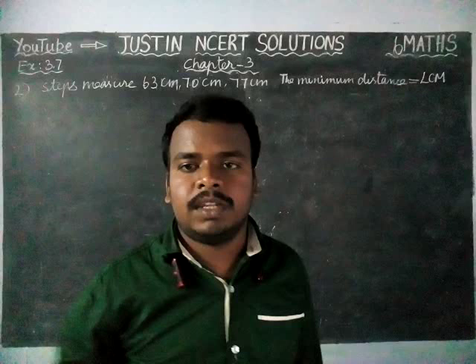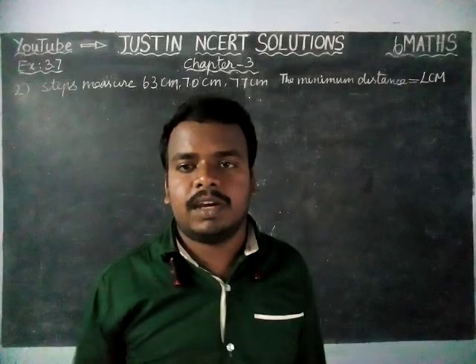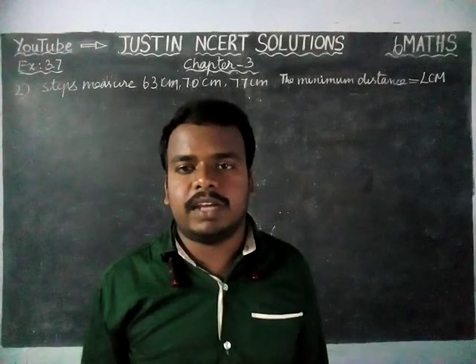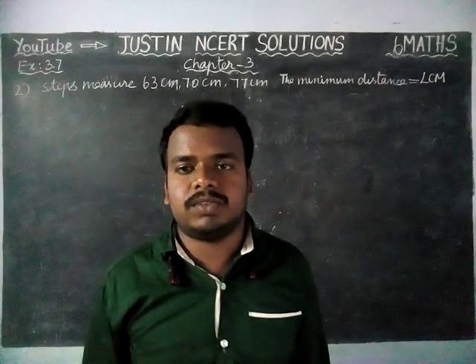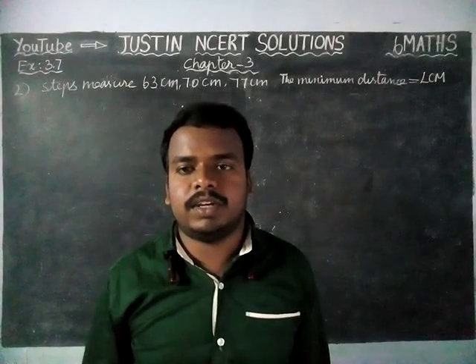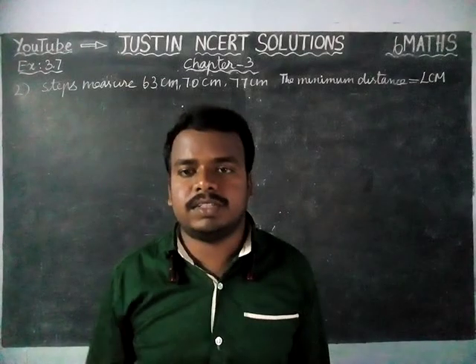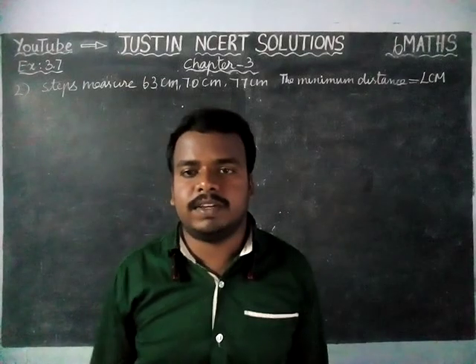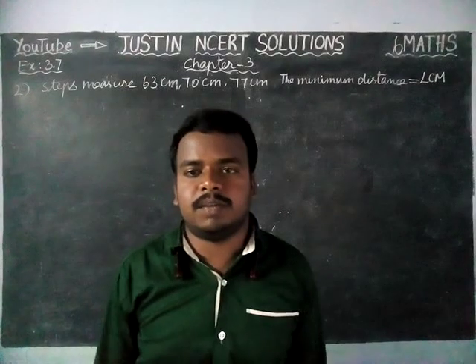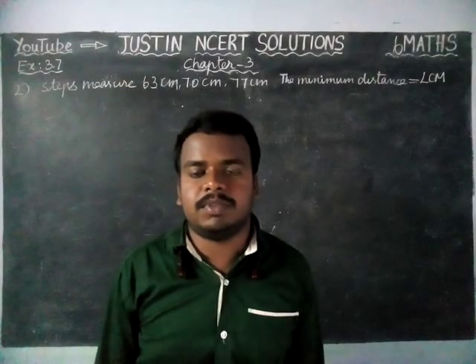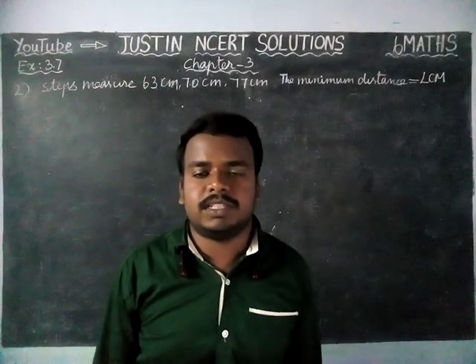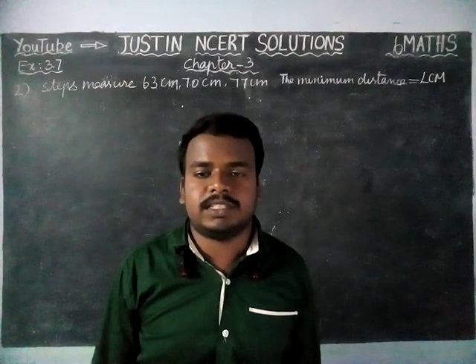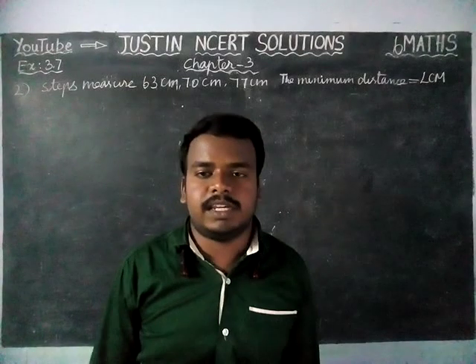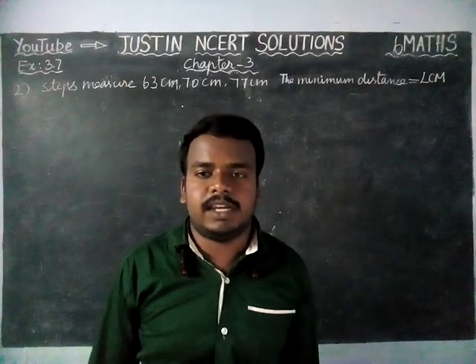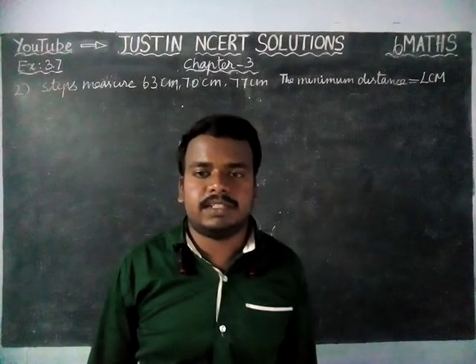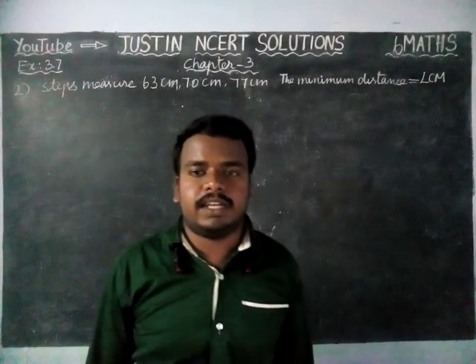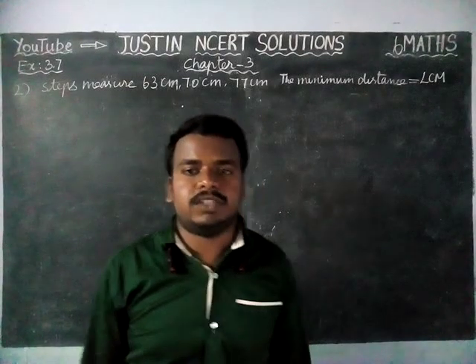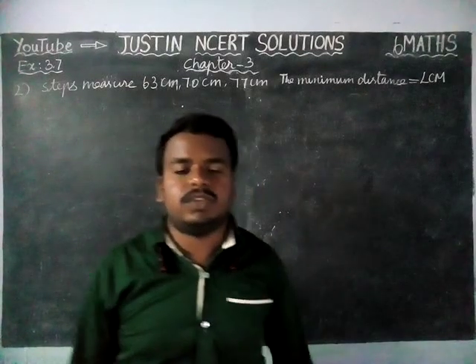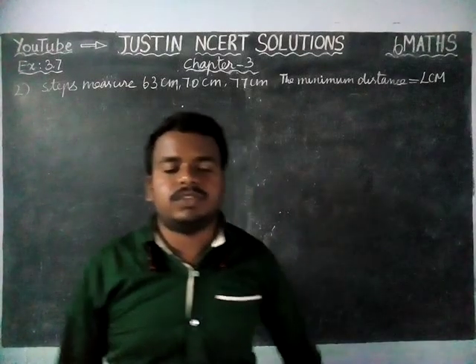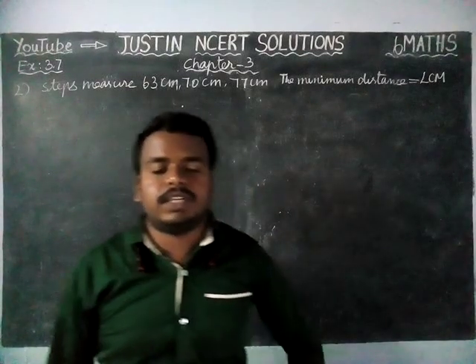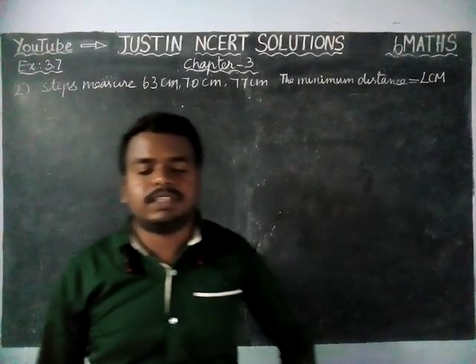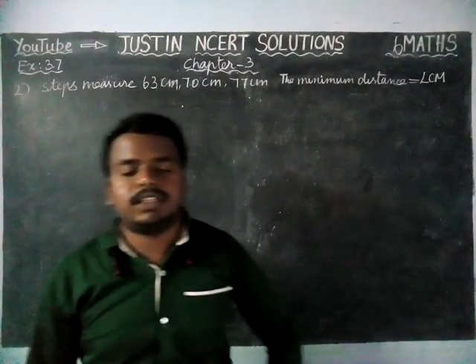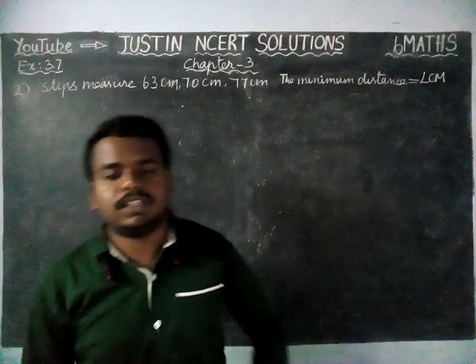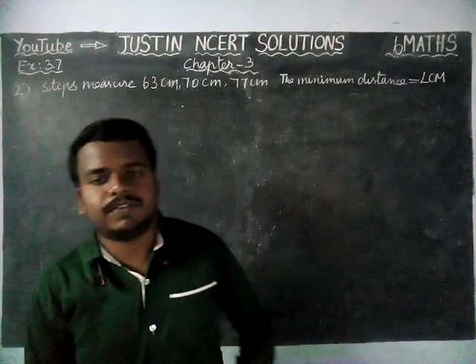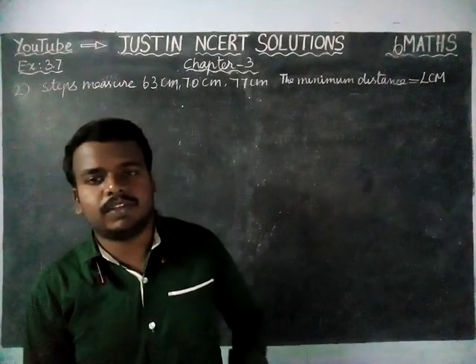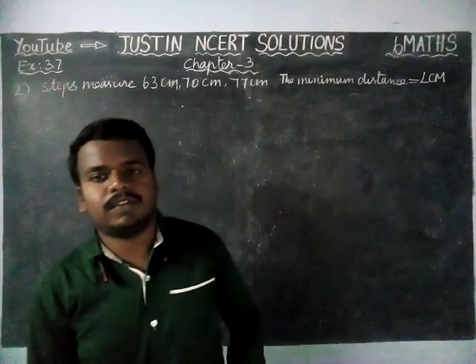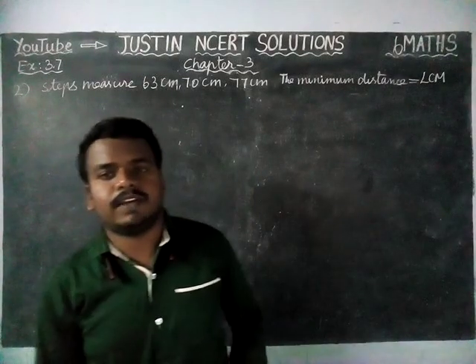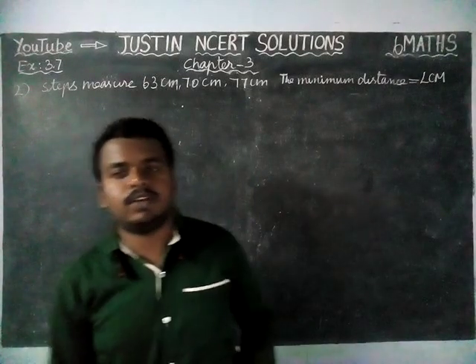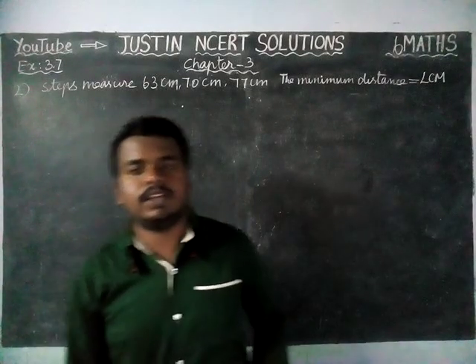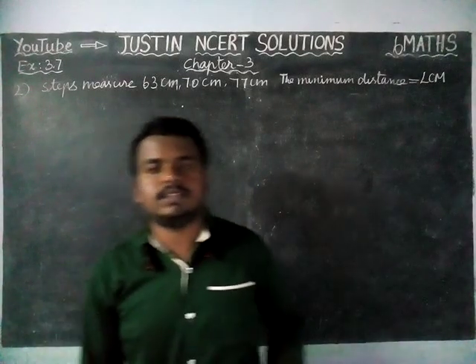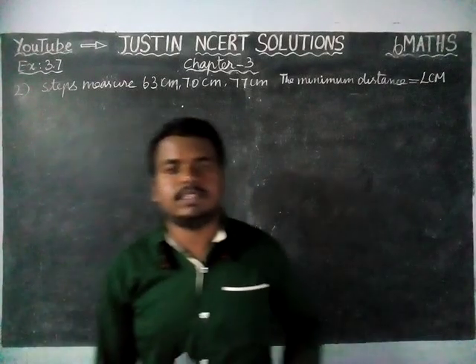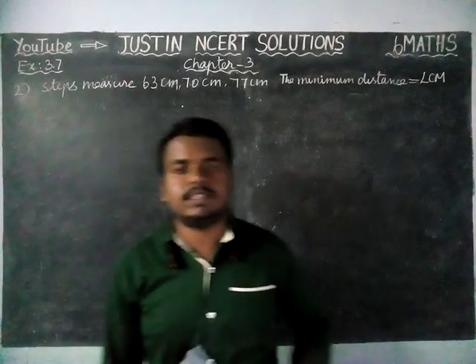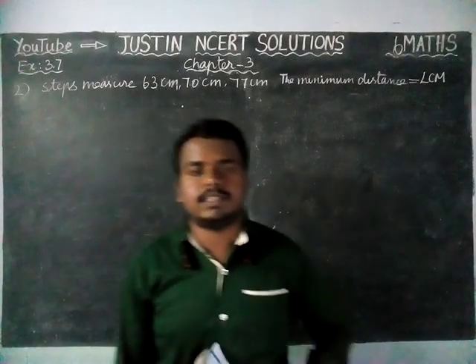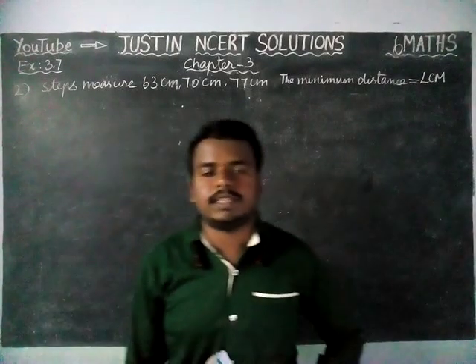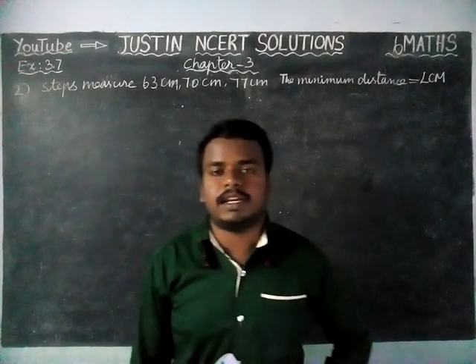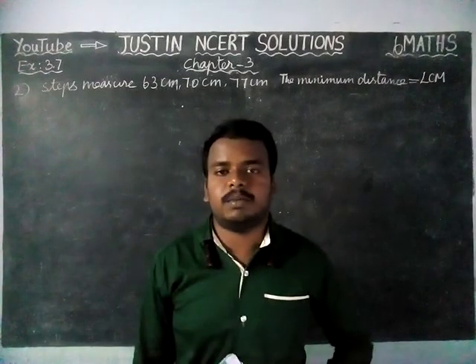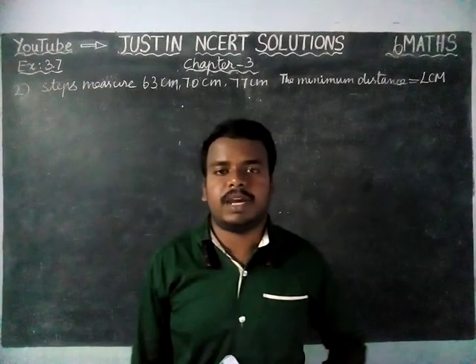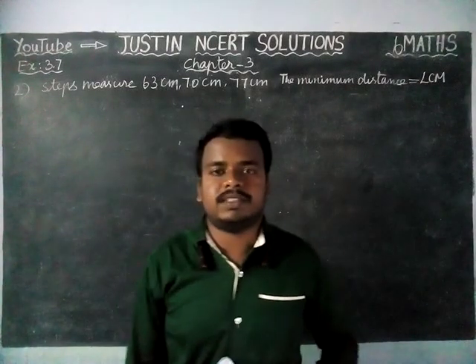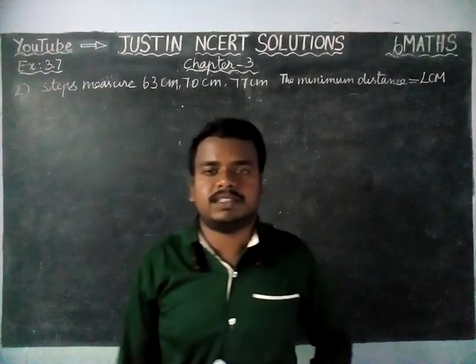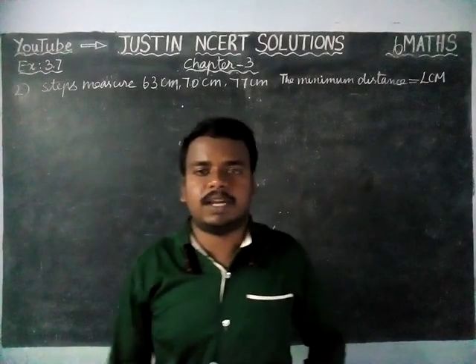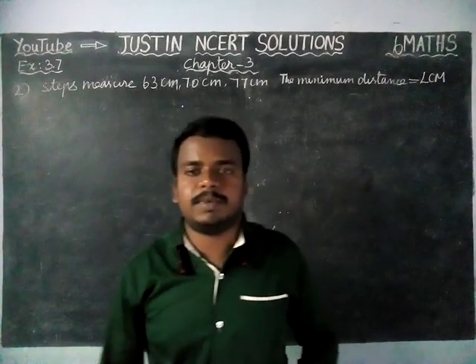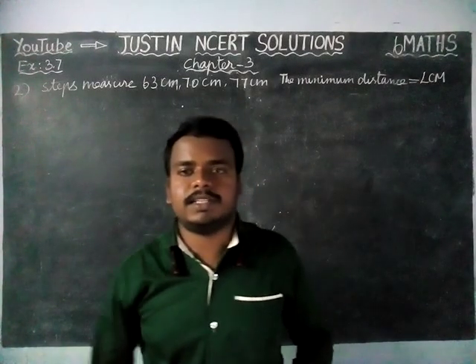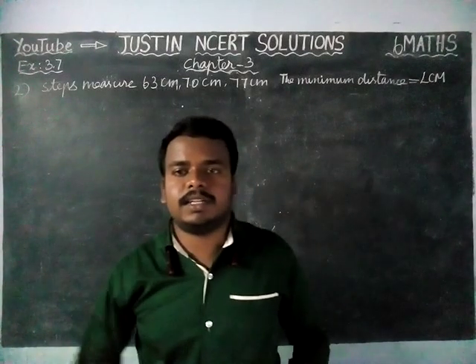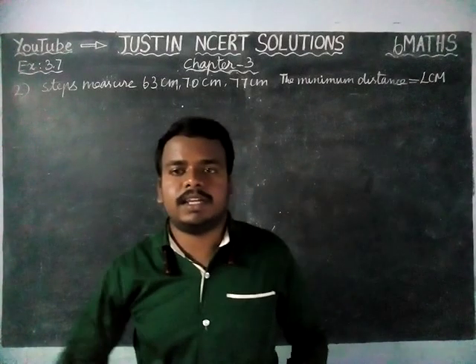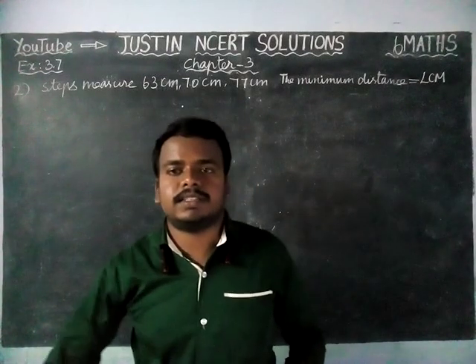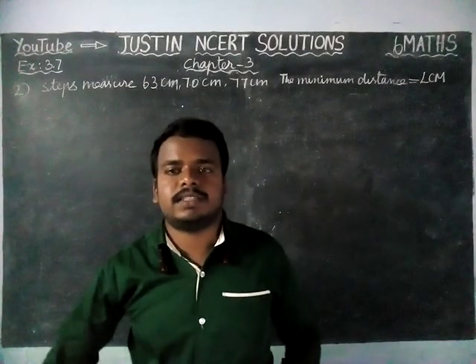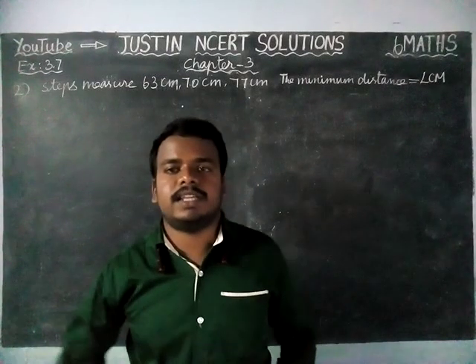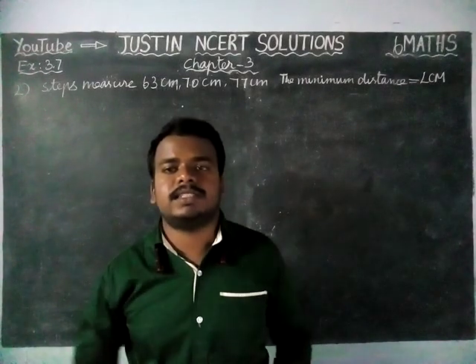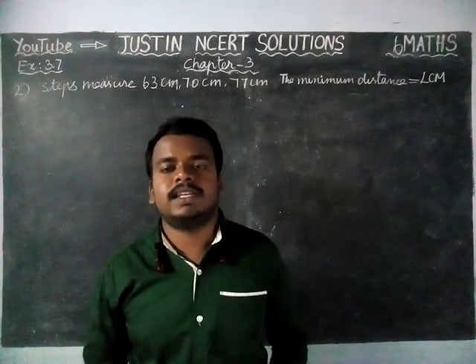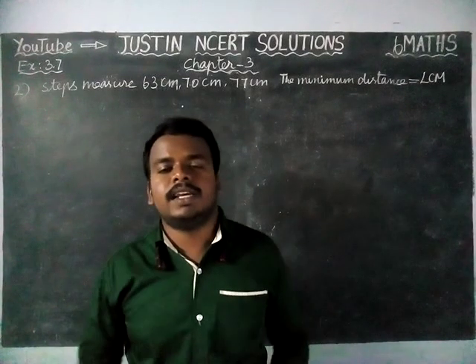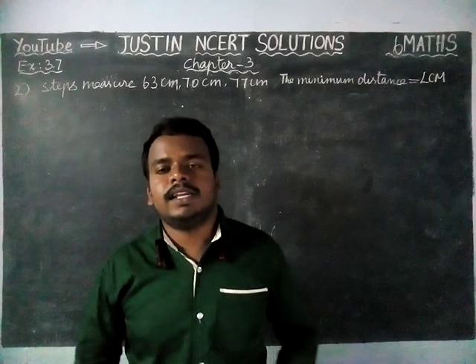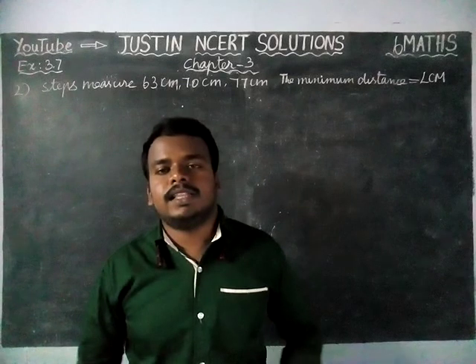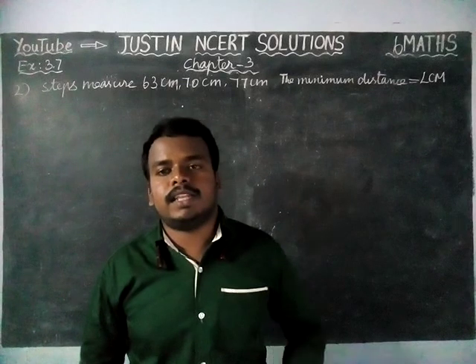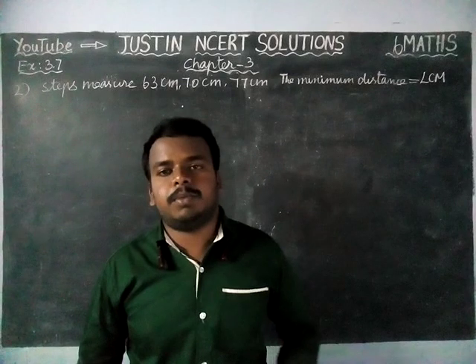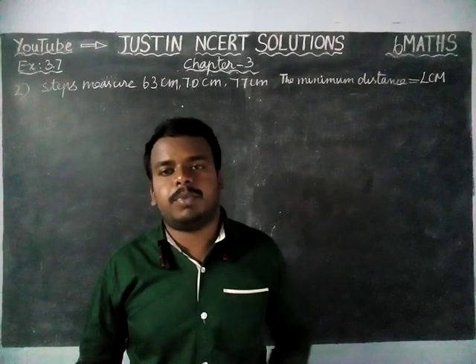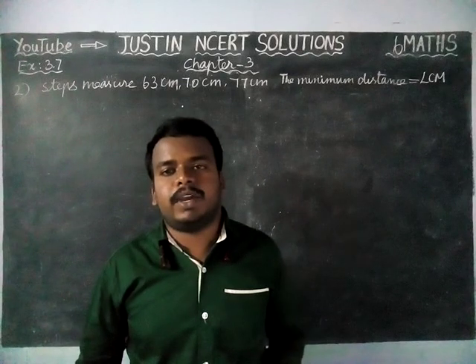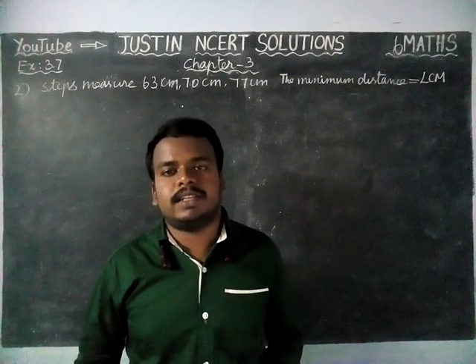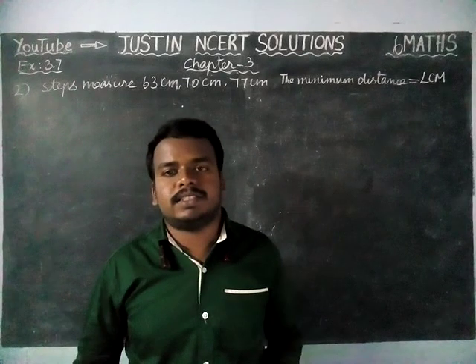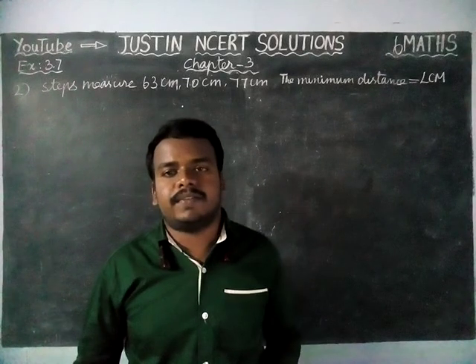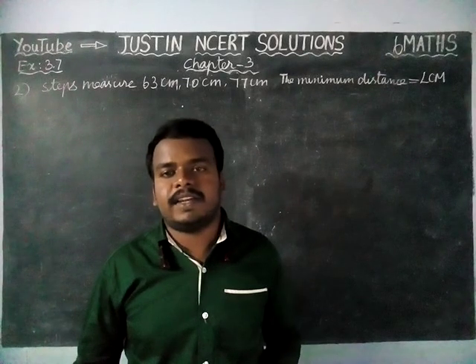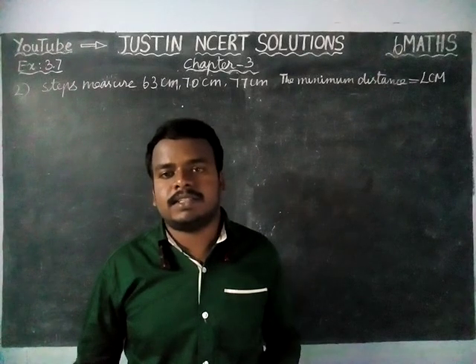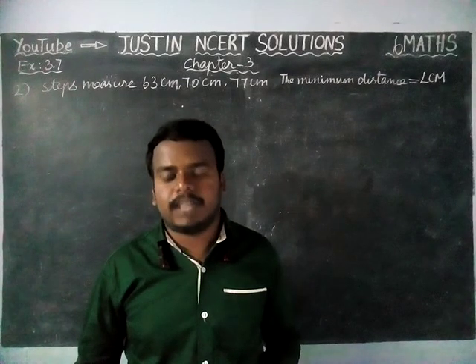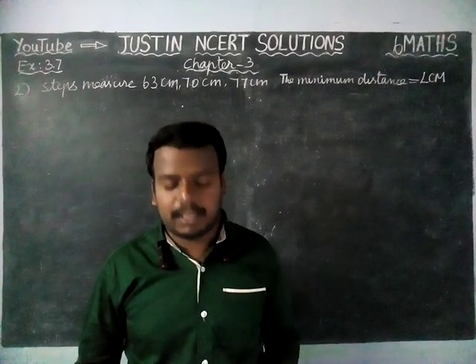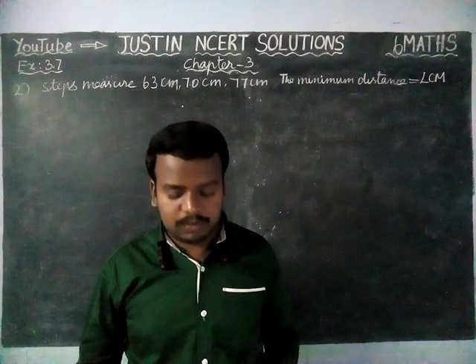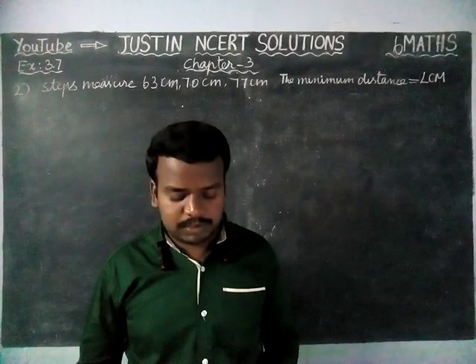Hi students, welcome to Justine NCIT Solutions. In this video, we are going to see 600 Maths Chapter 3 Exercise 3.7 Second Question.